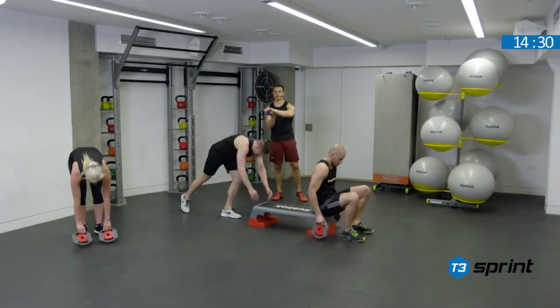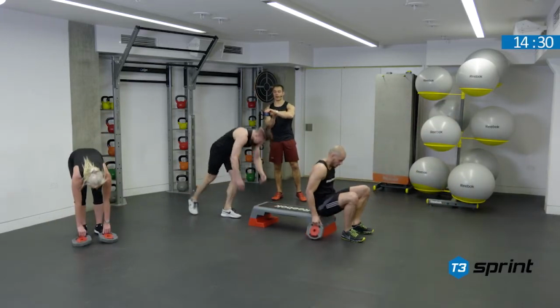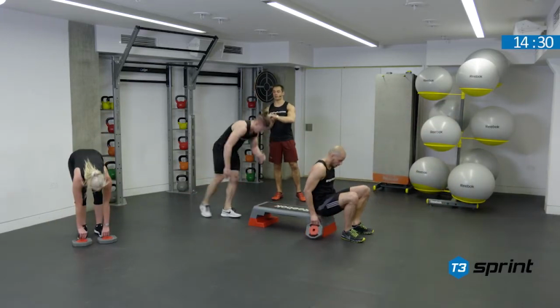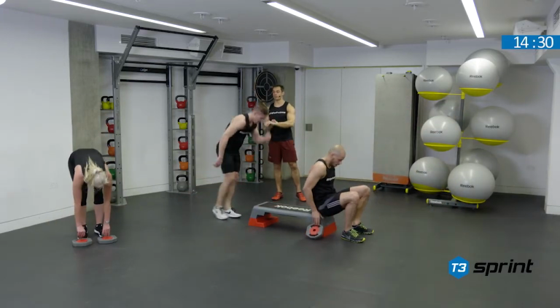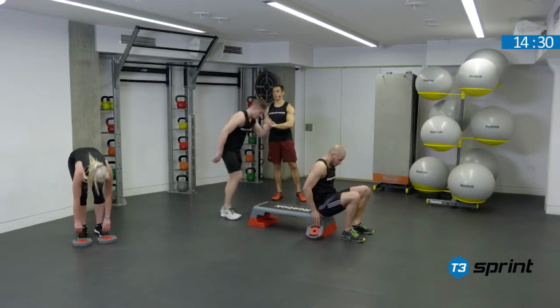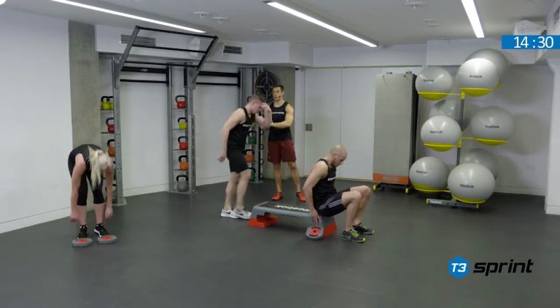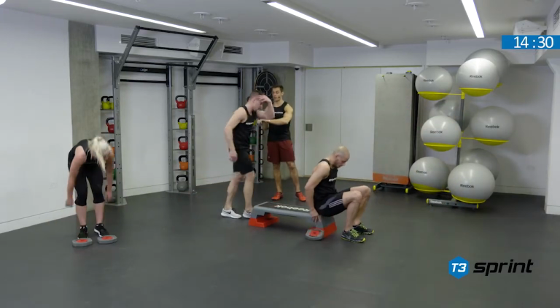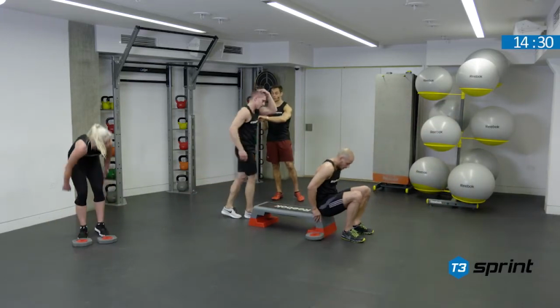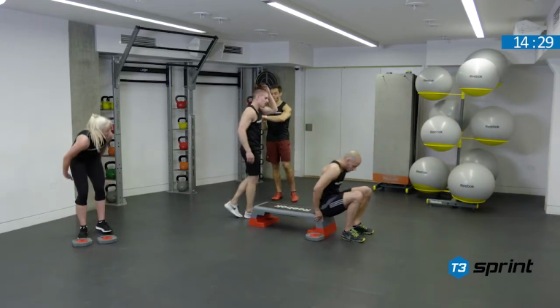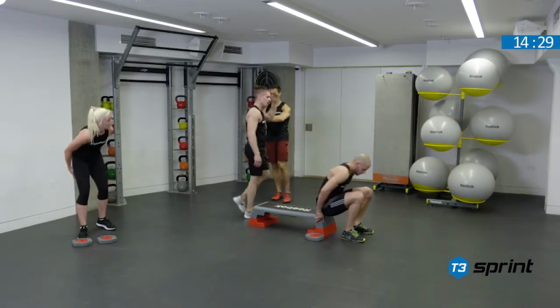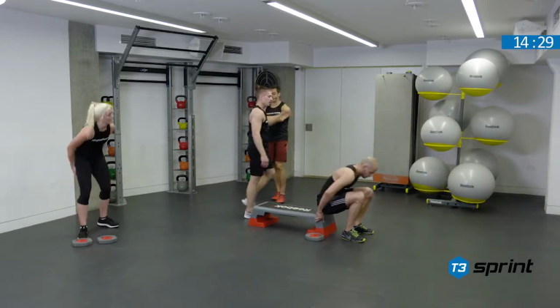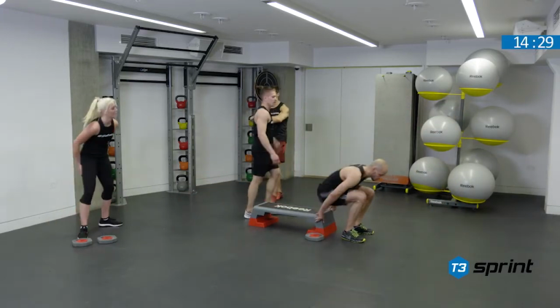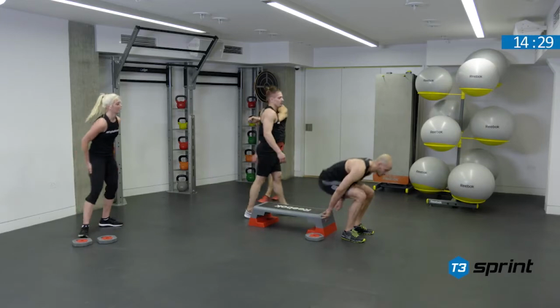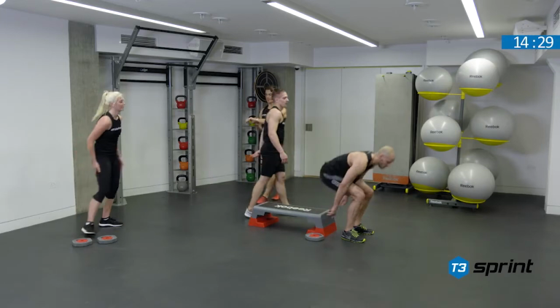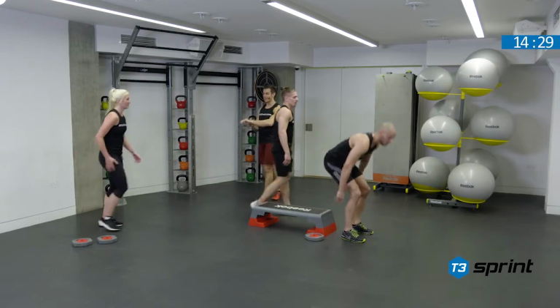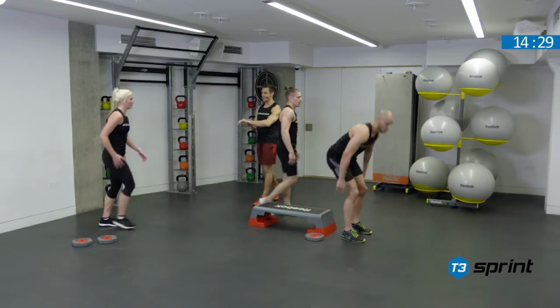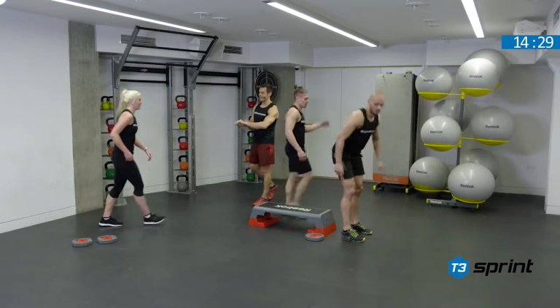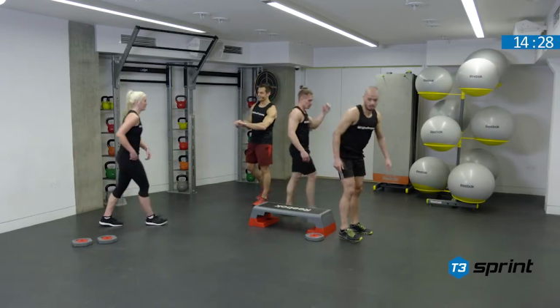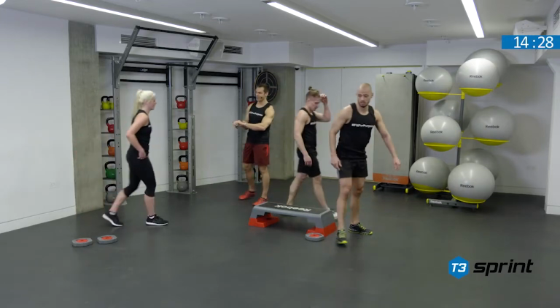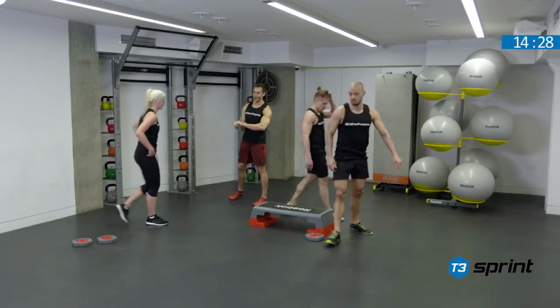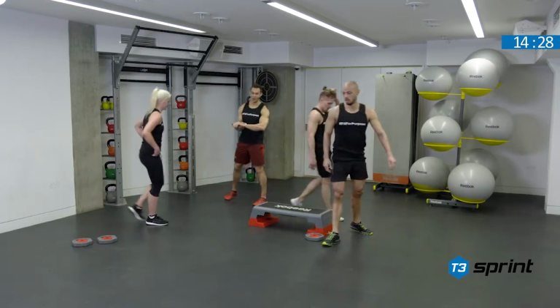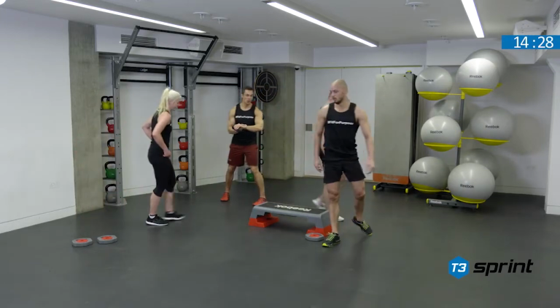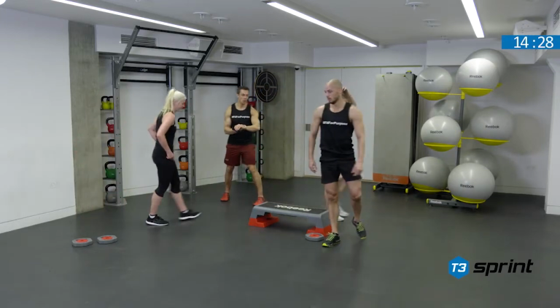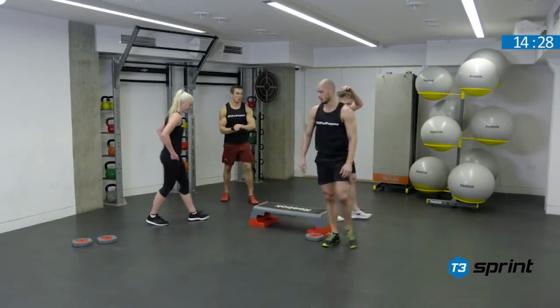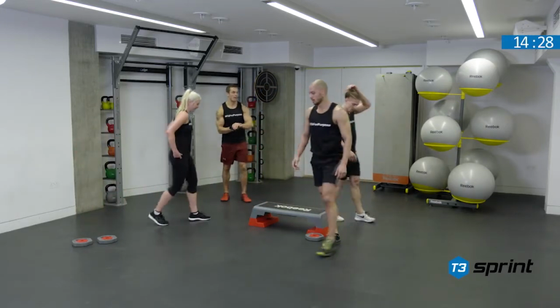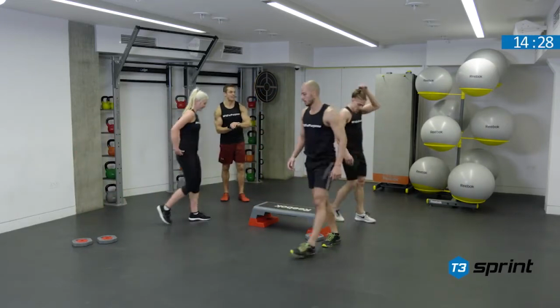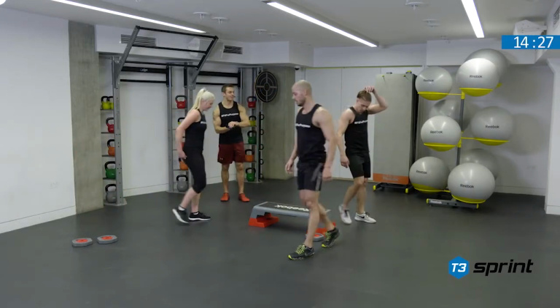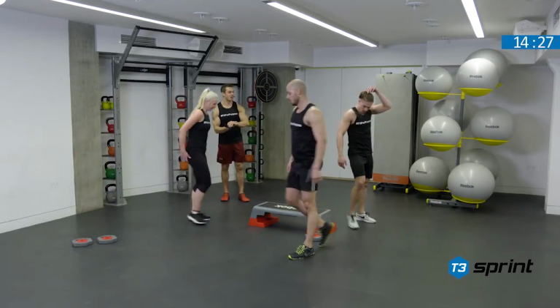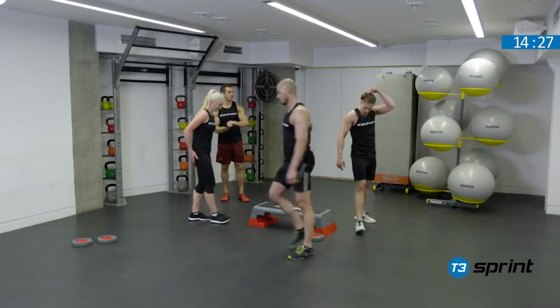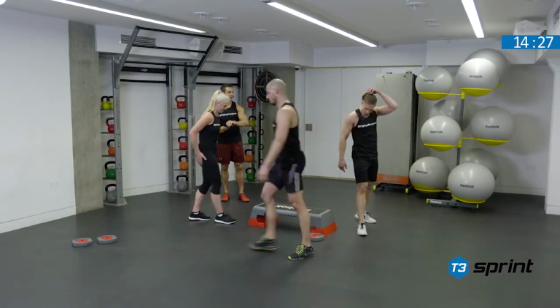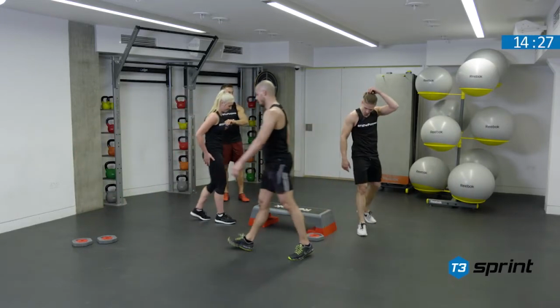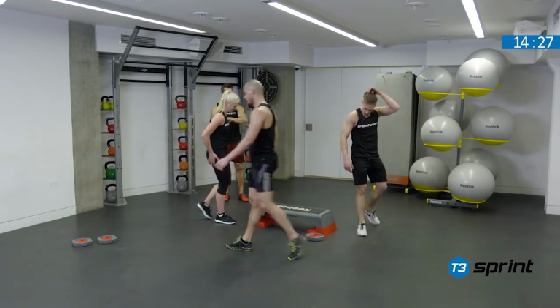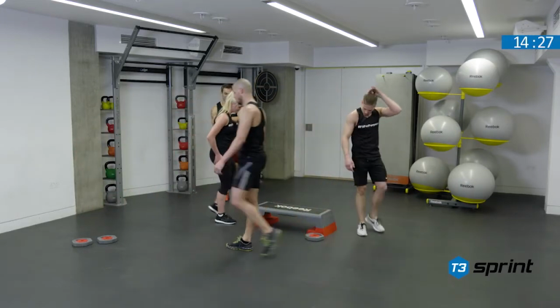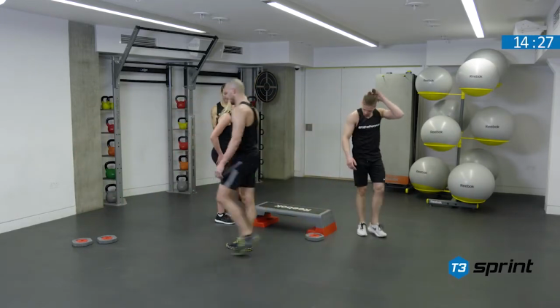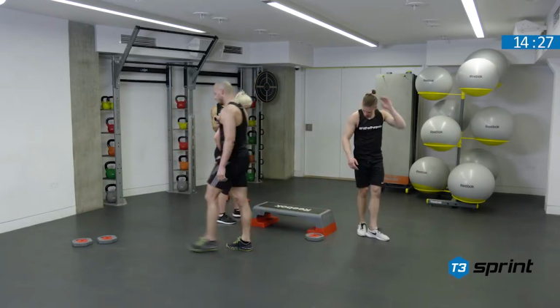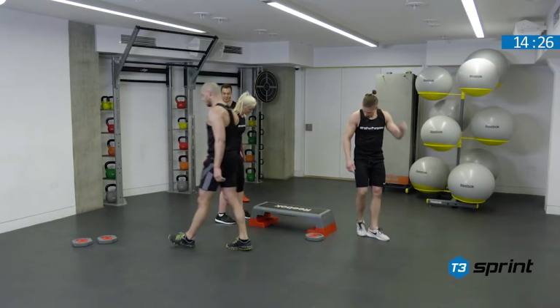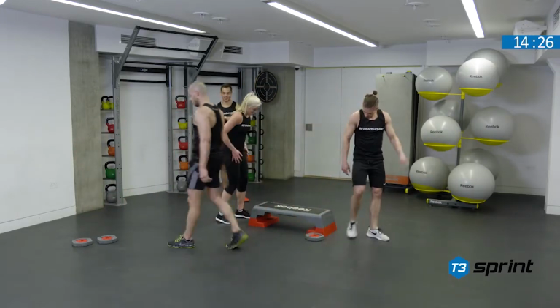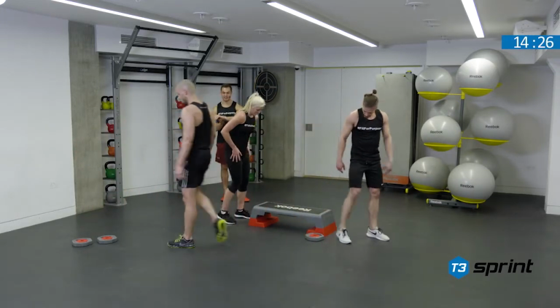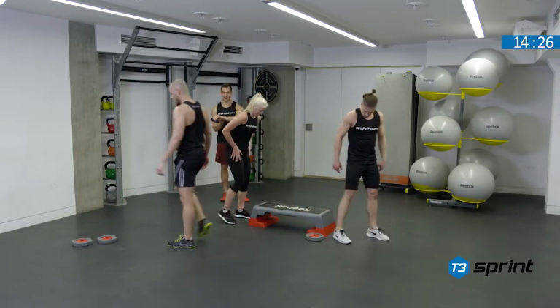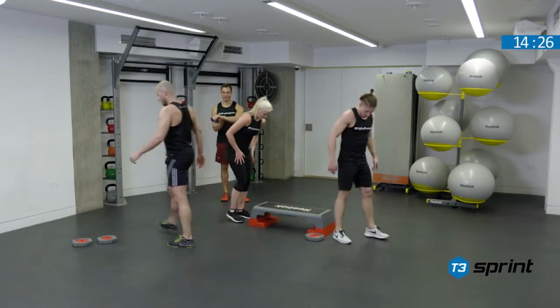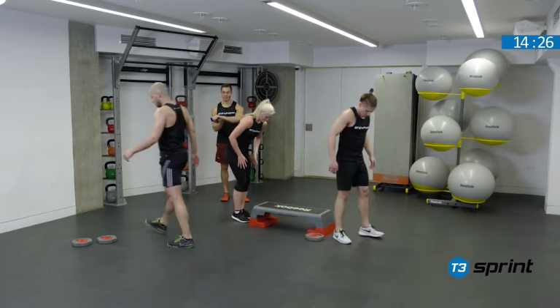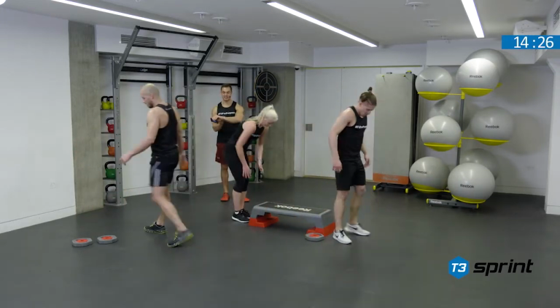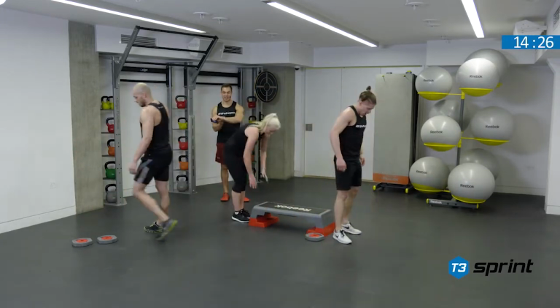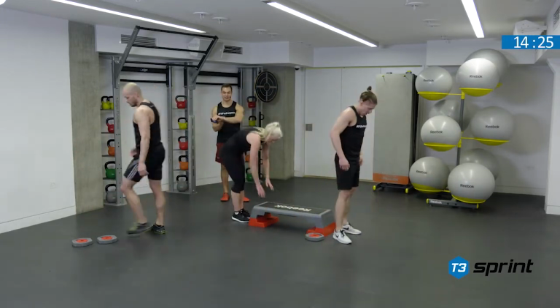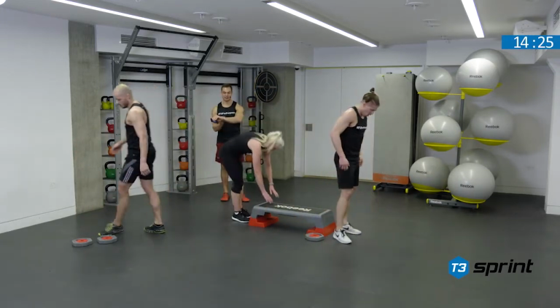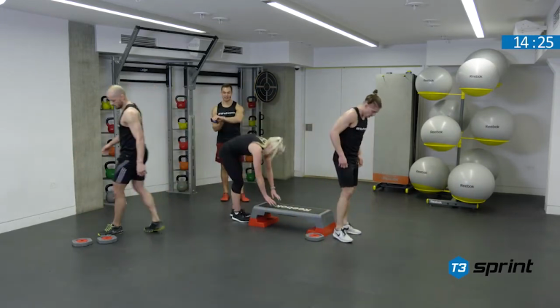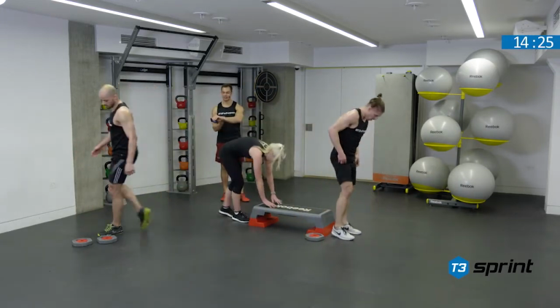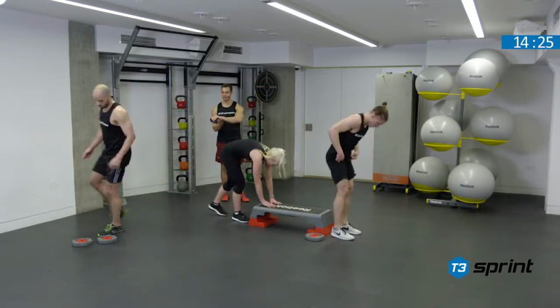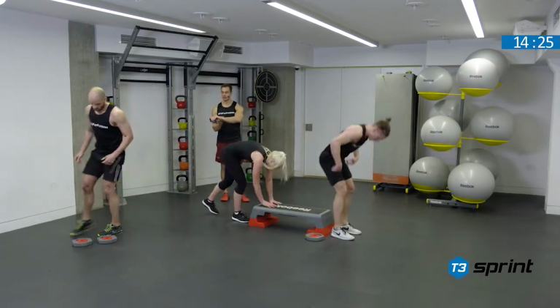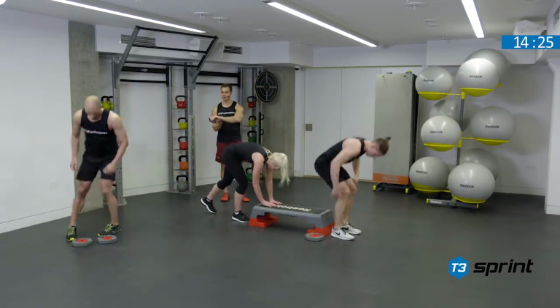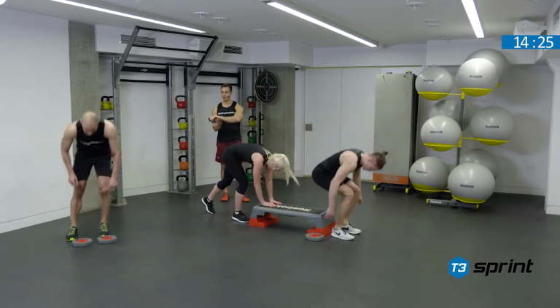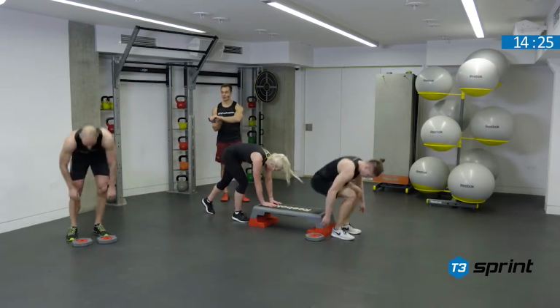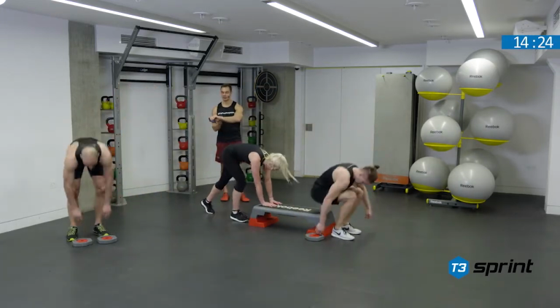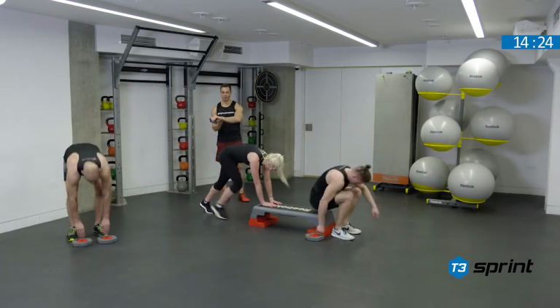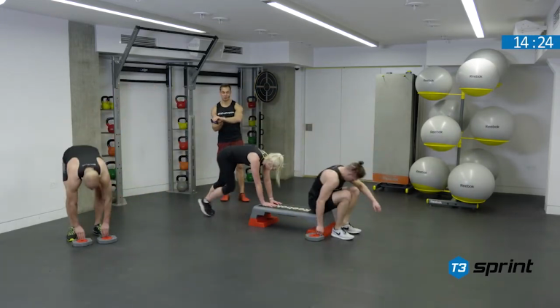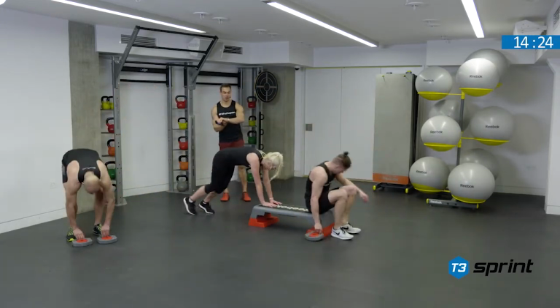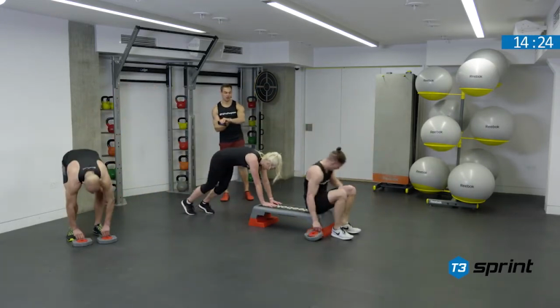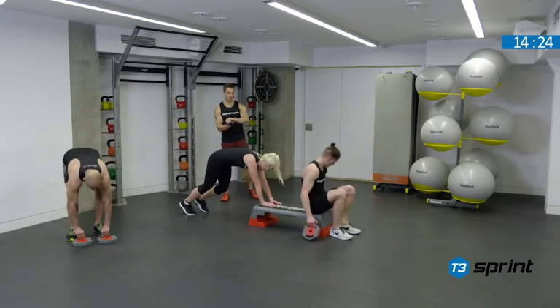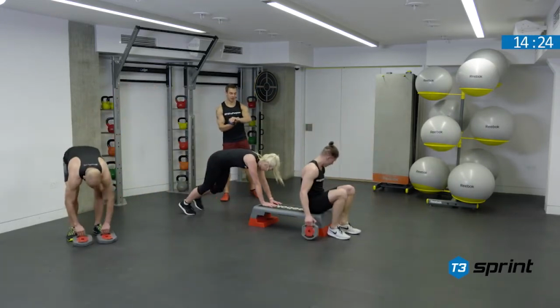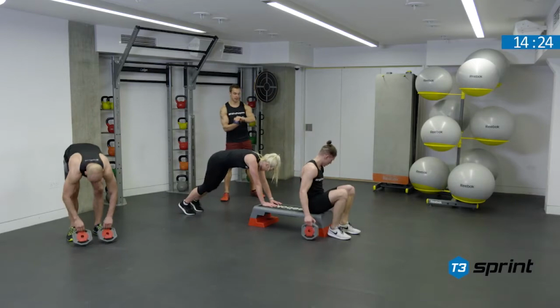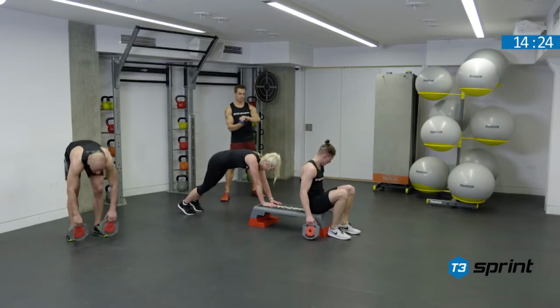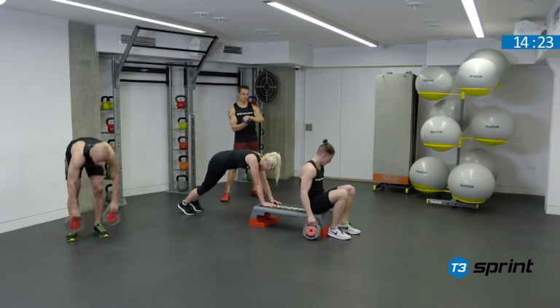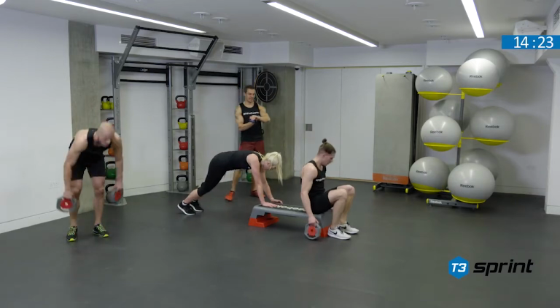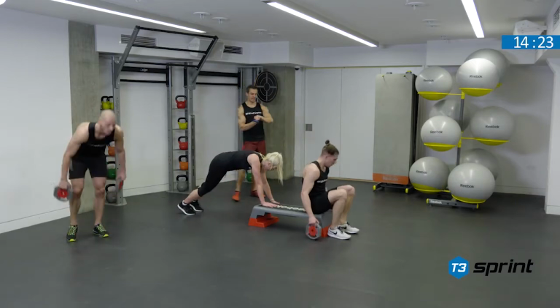We ran over by a couple of seconds there, so we'll make it up on the next exercise. And three, two, one, begin.